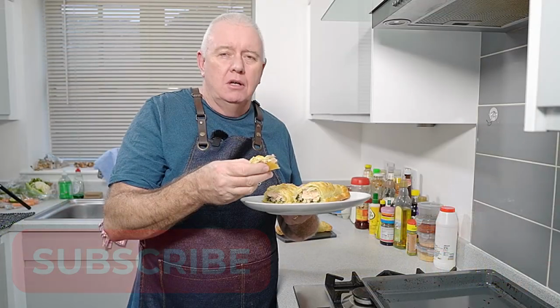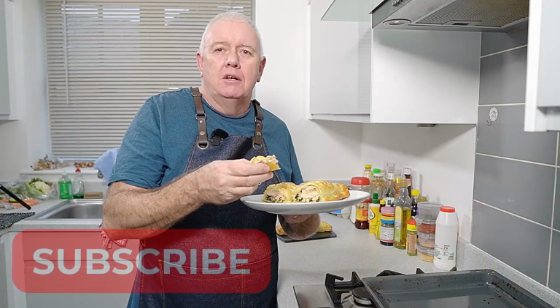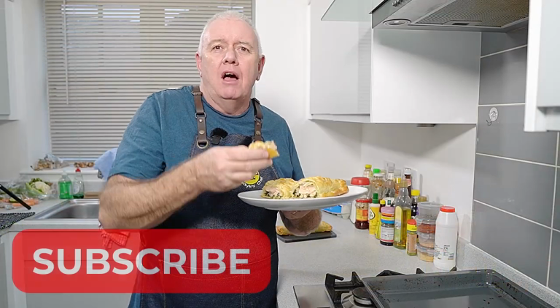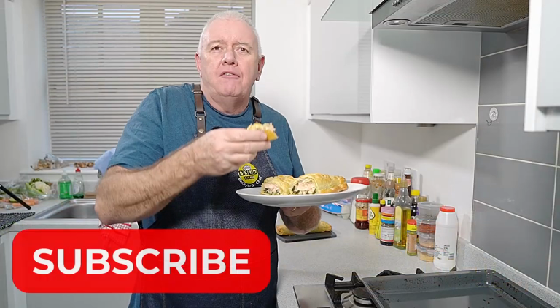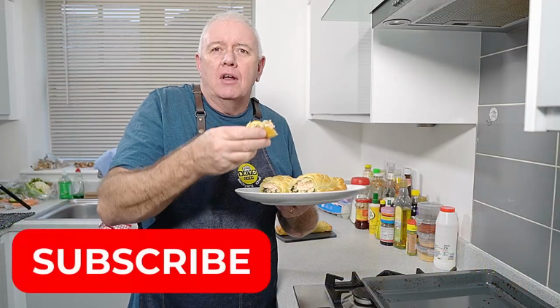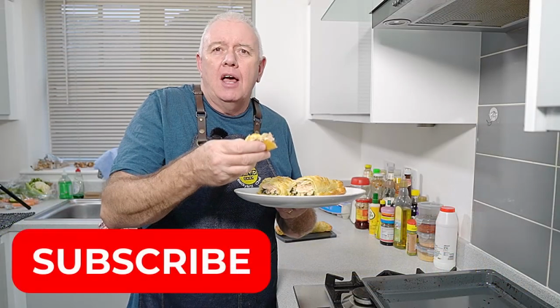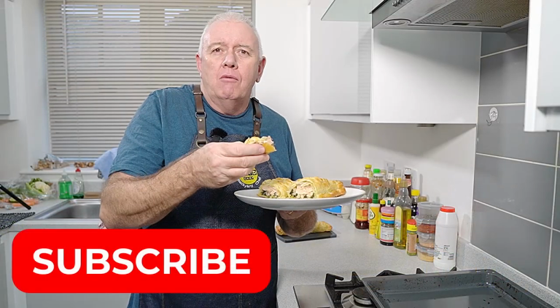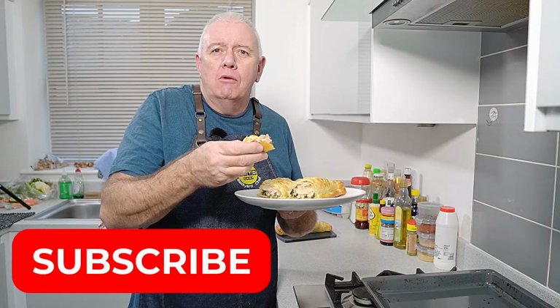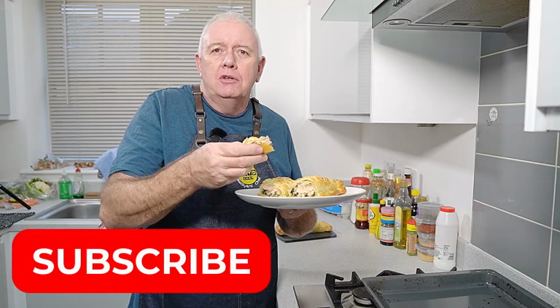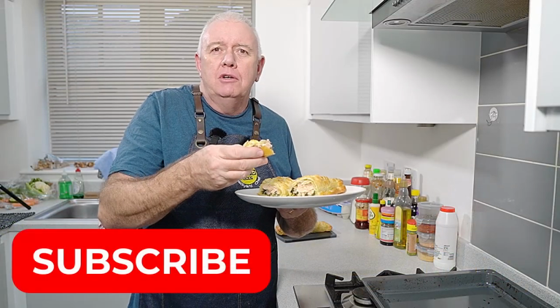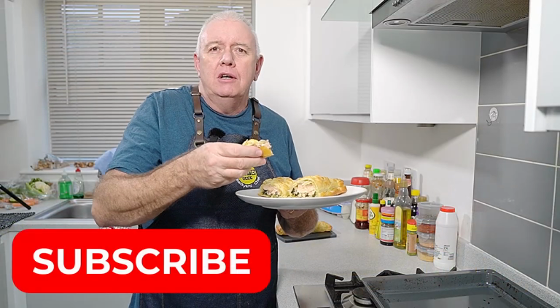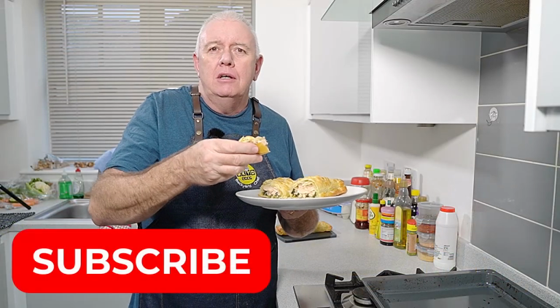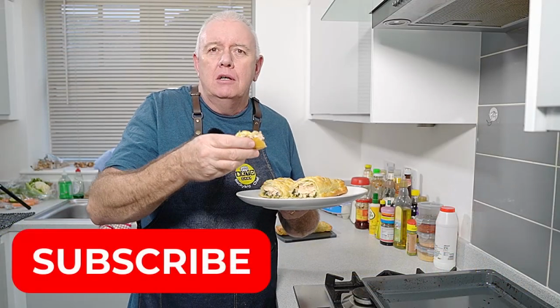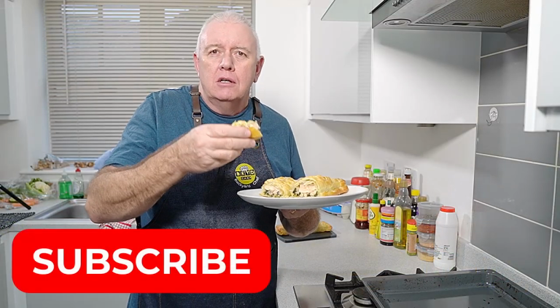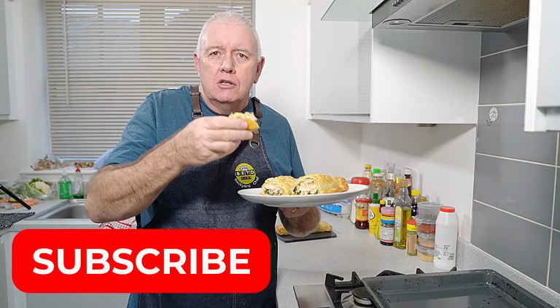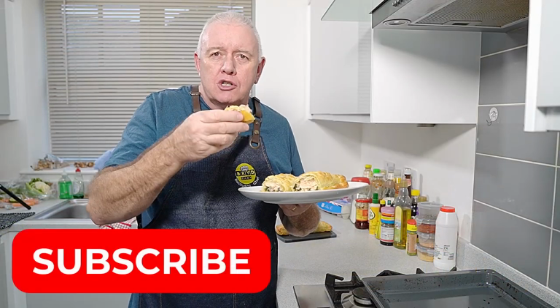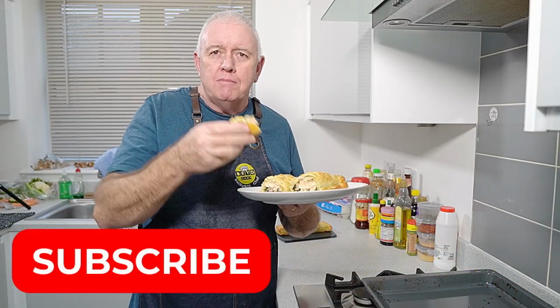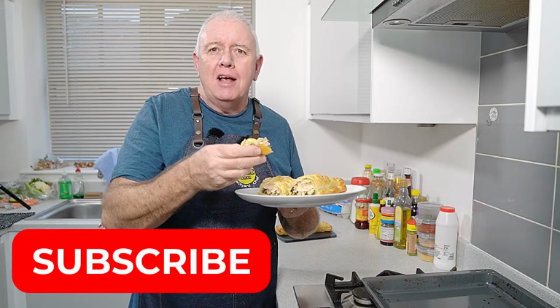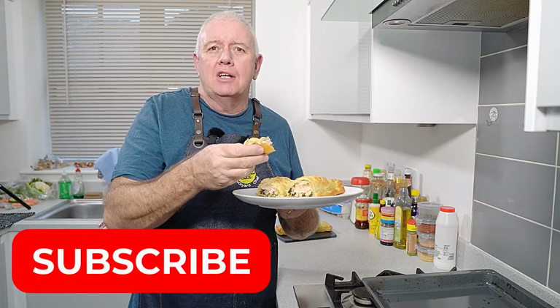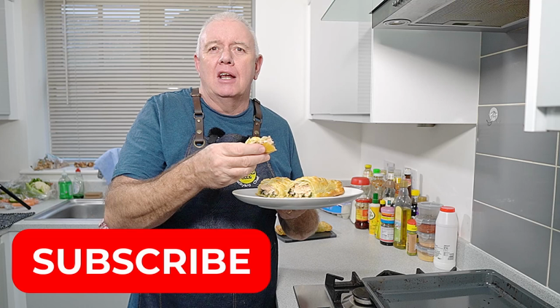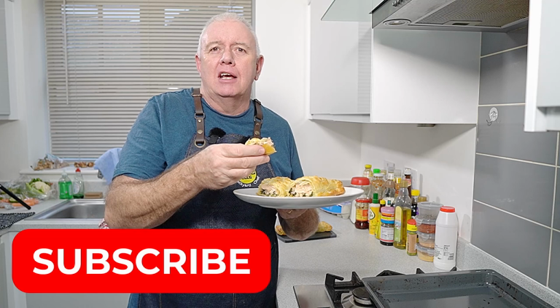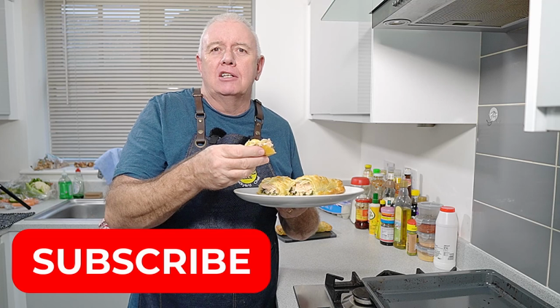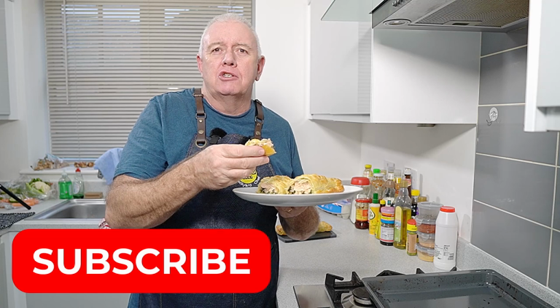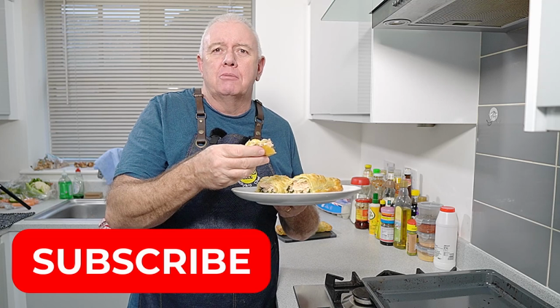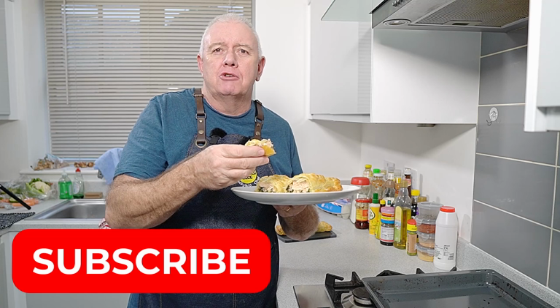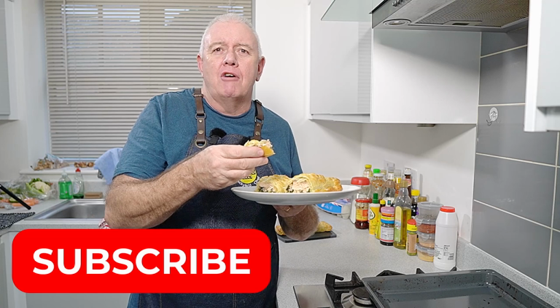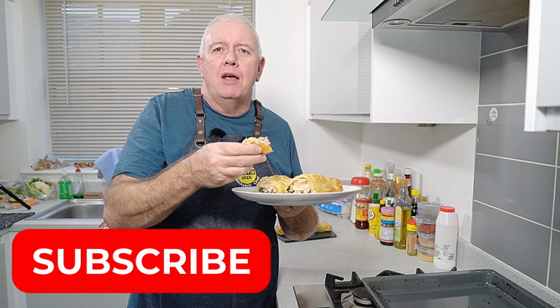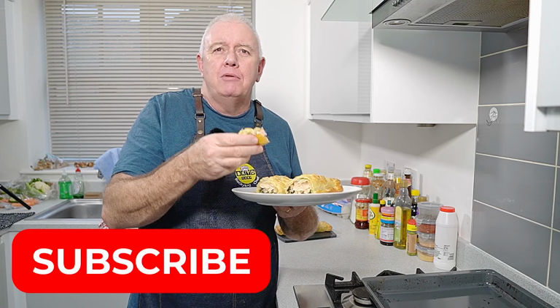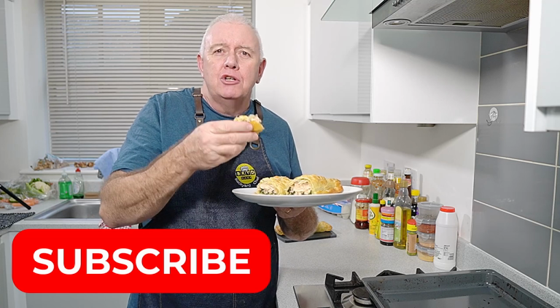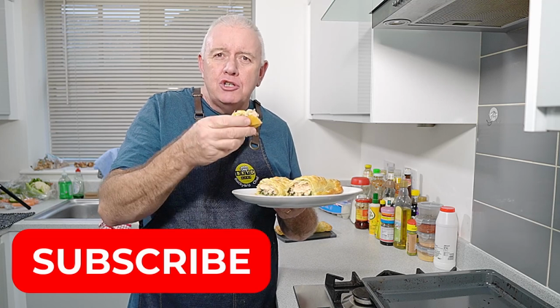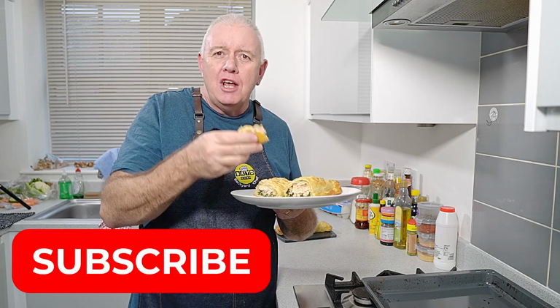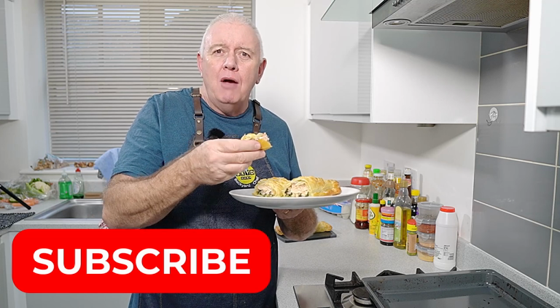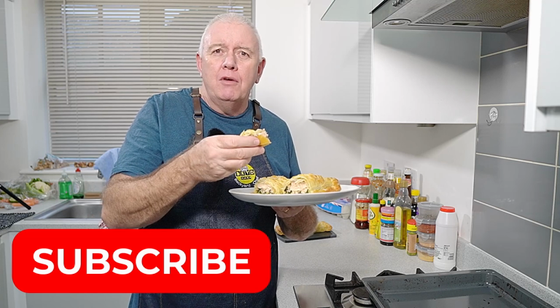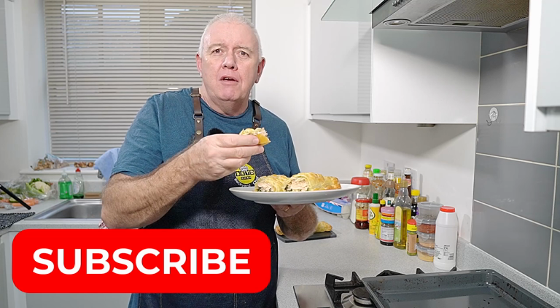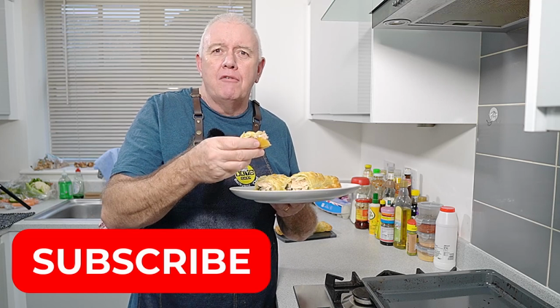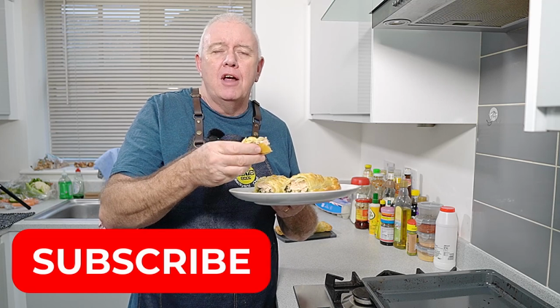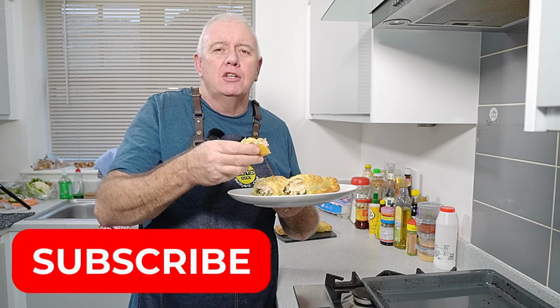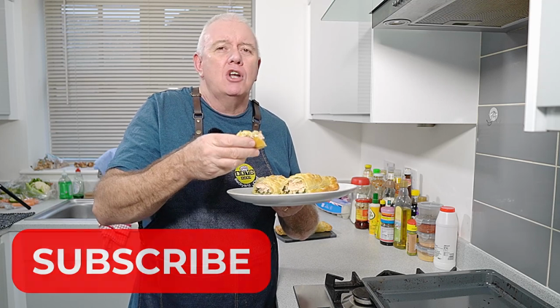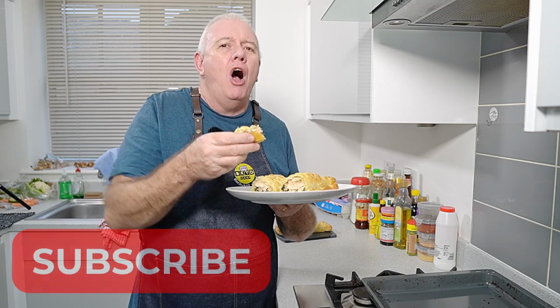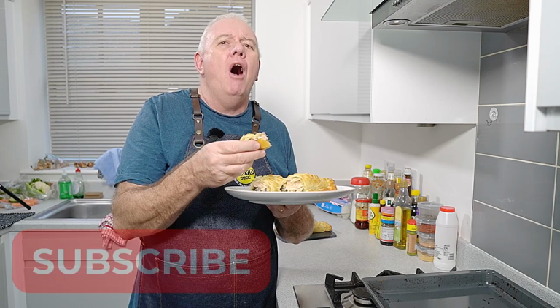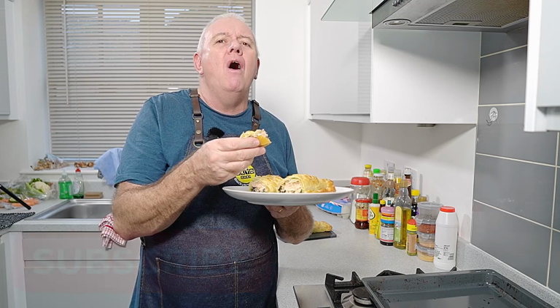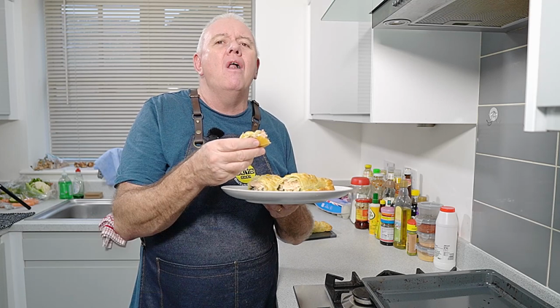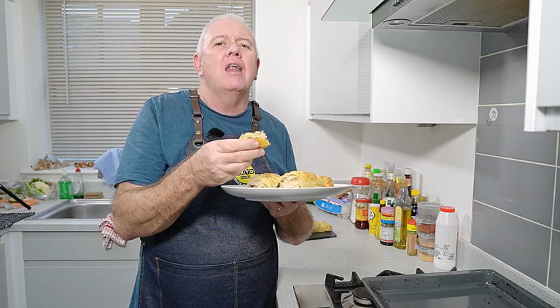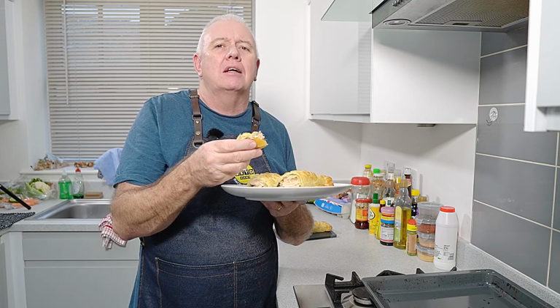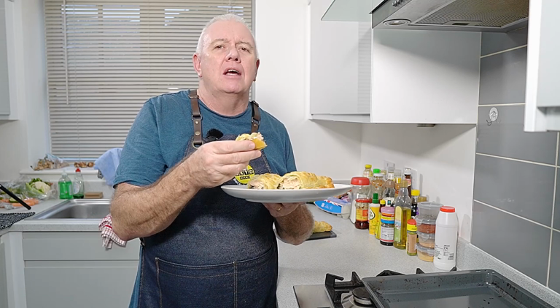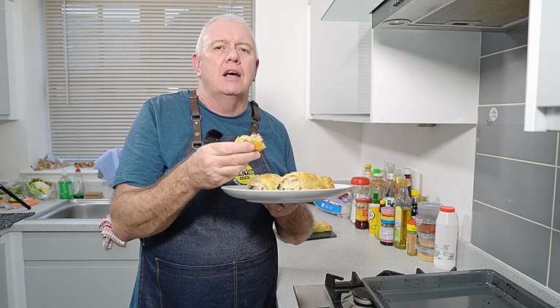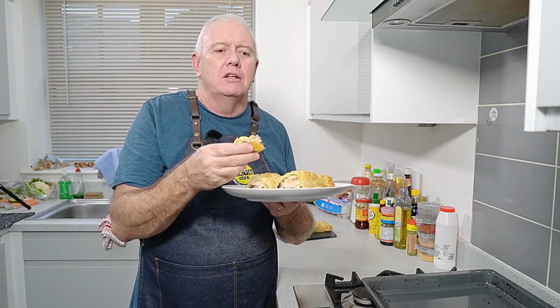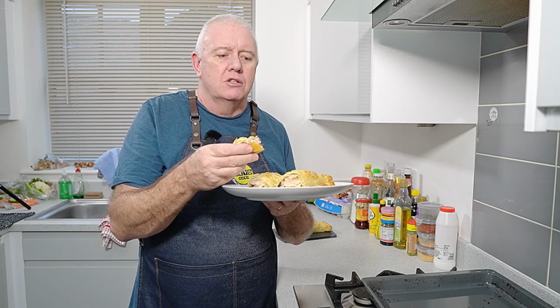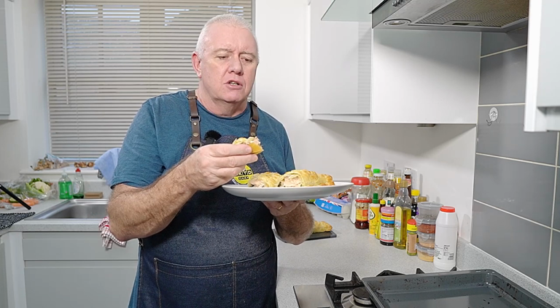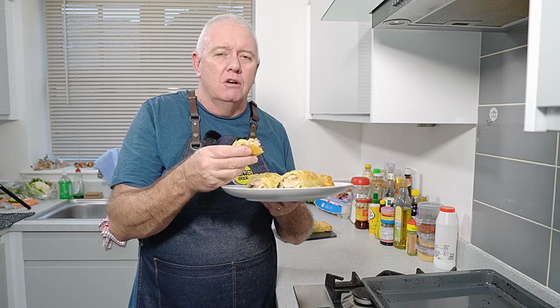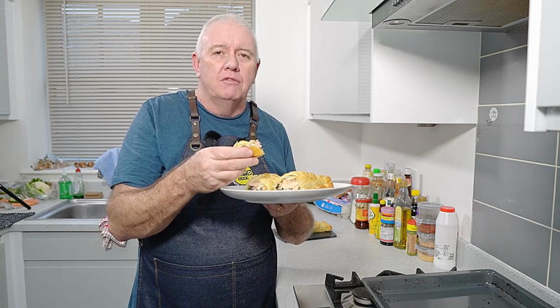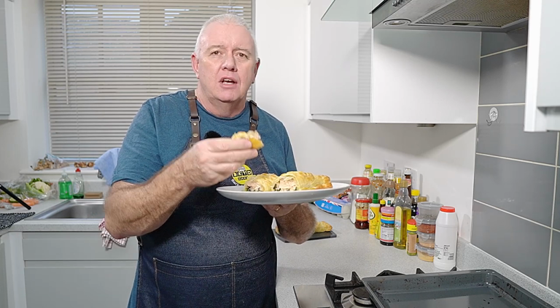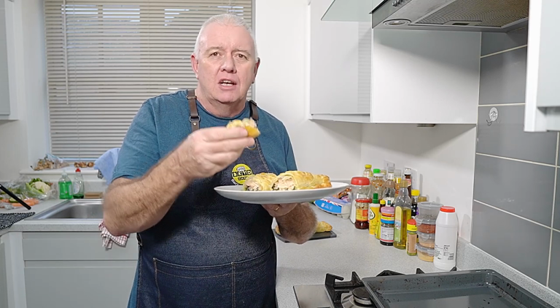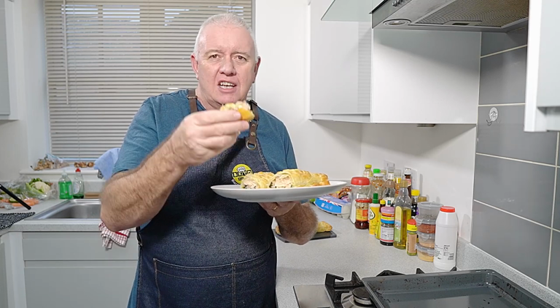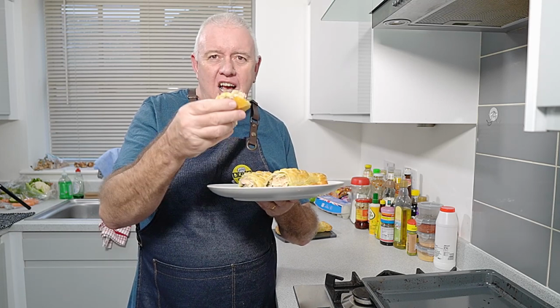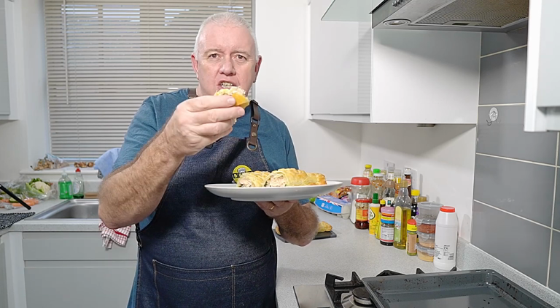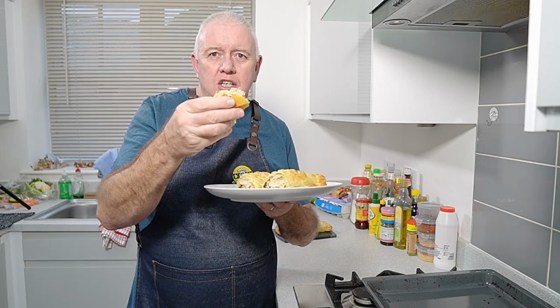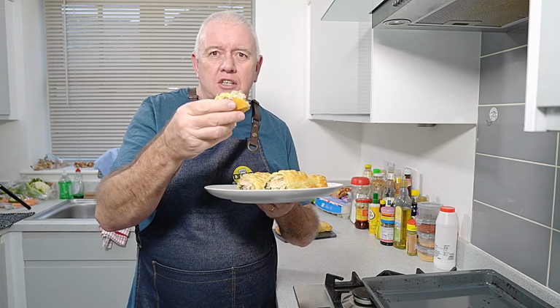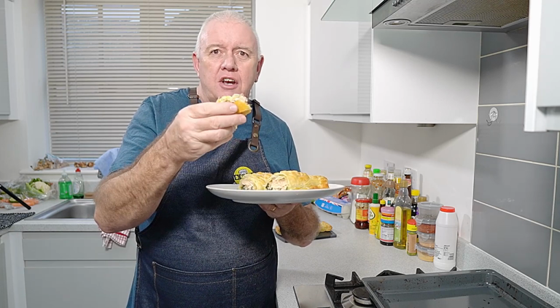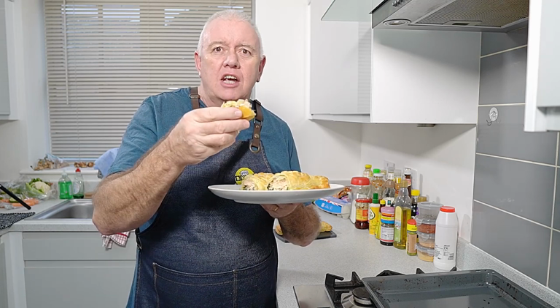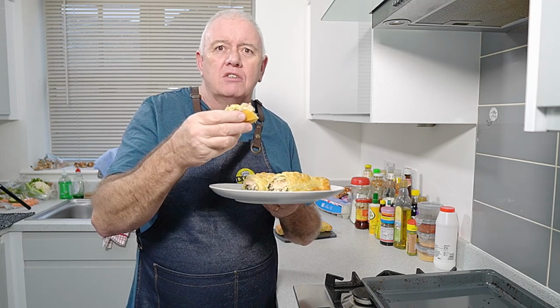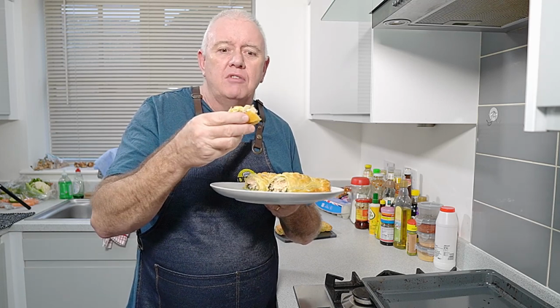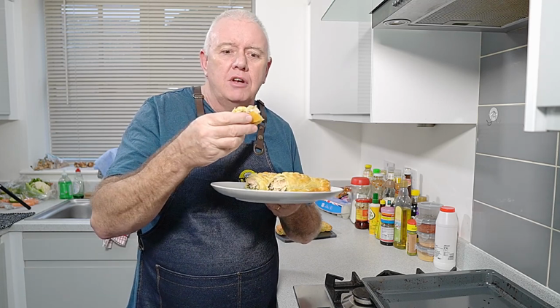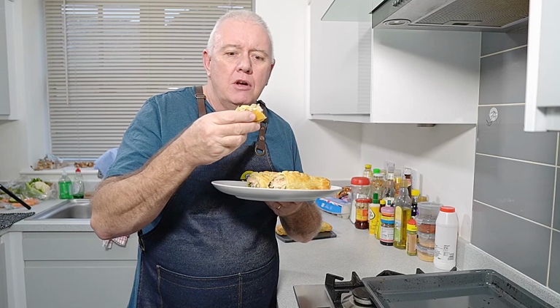If you like what we're doing, smash that like and subscribe, share with your friends, all that kind of stuff. Catch you in the next video.